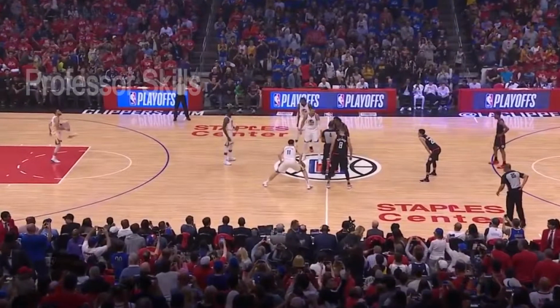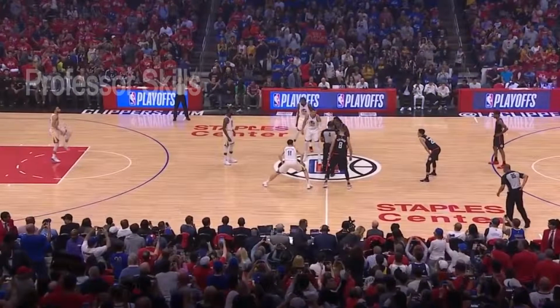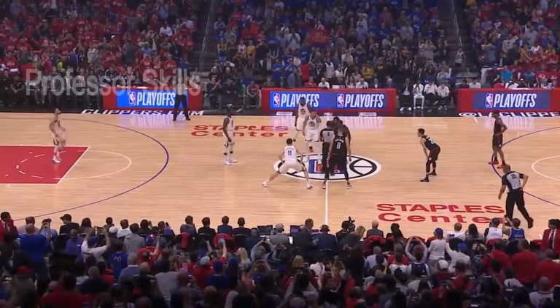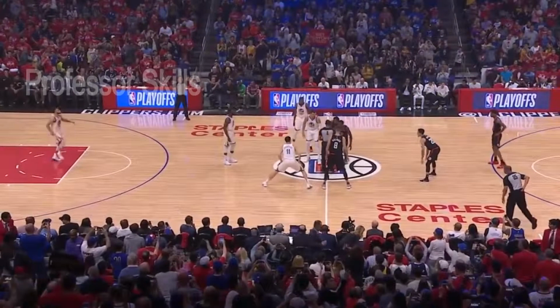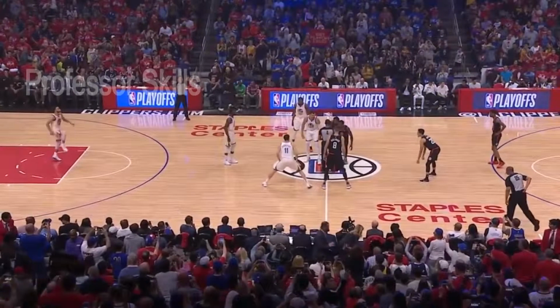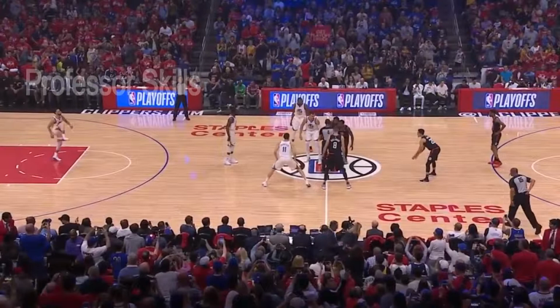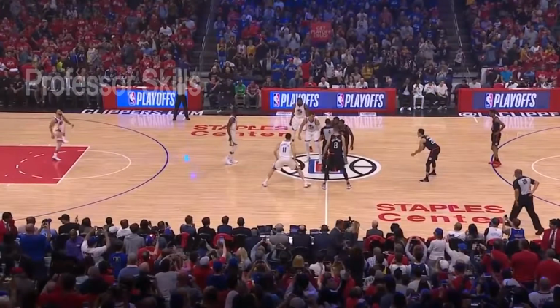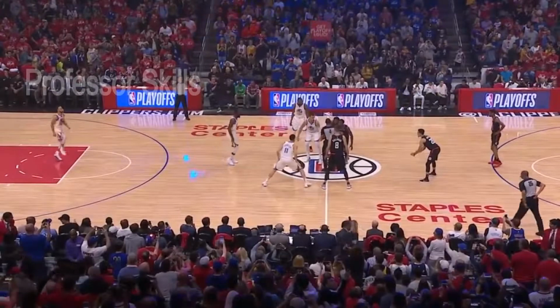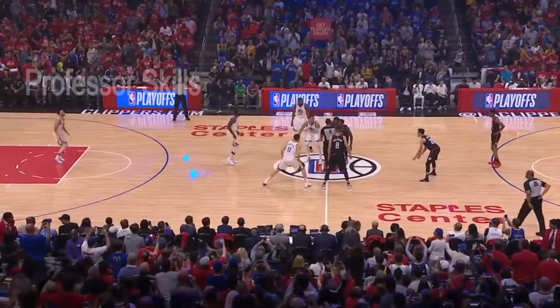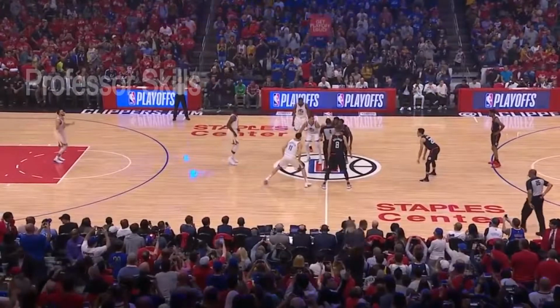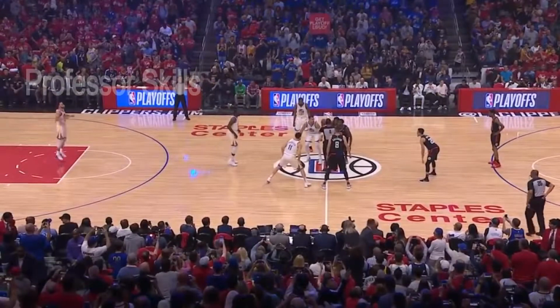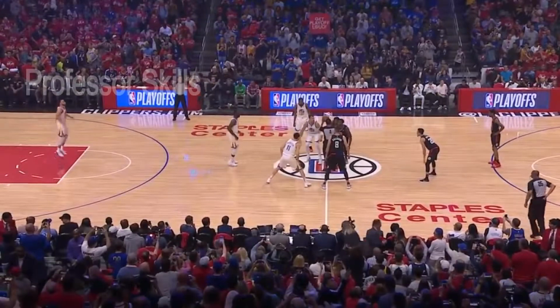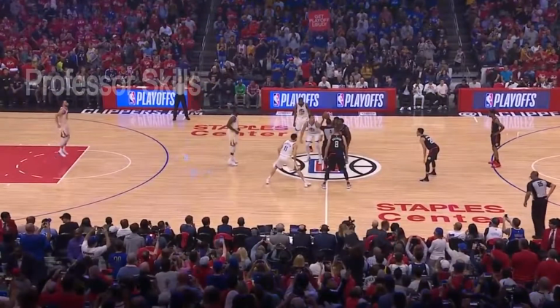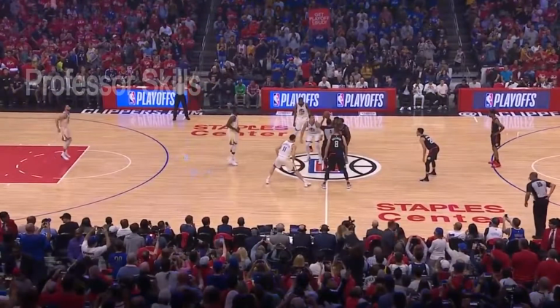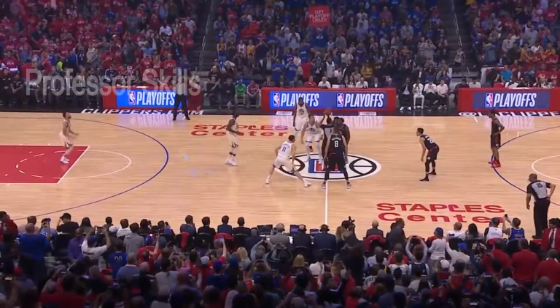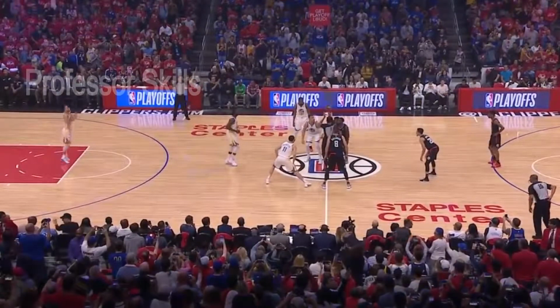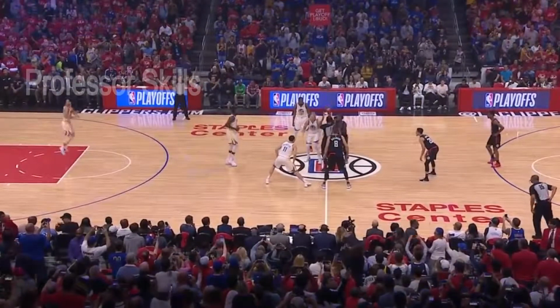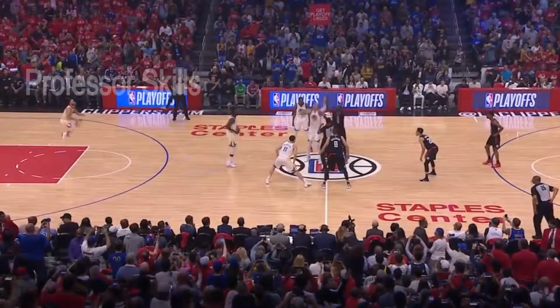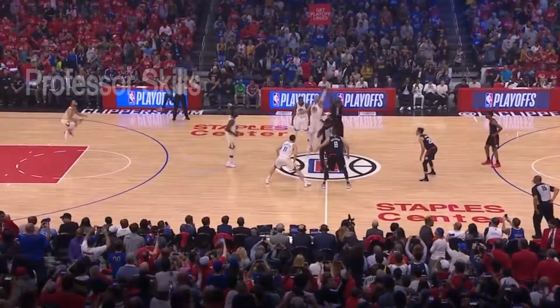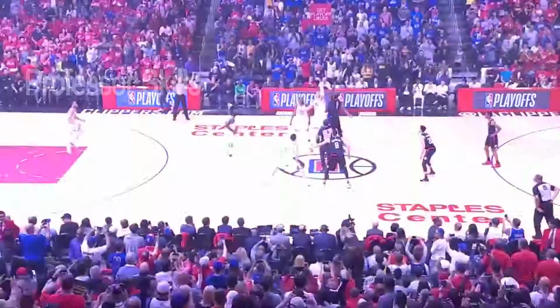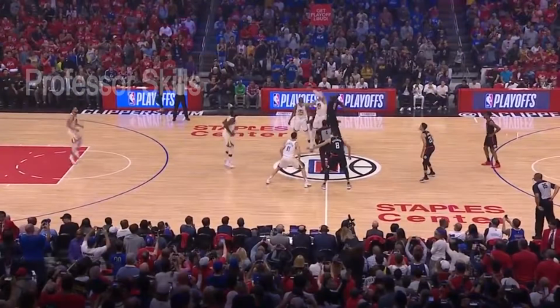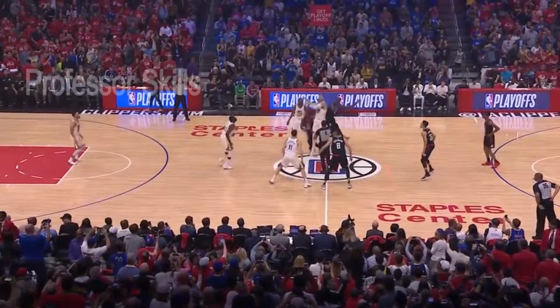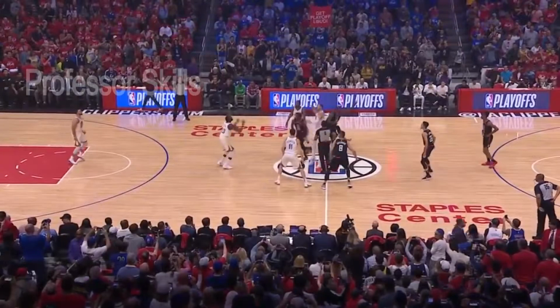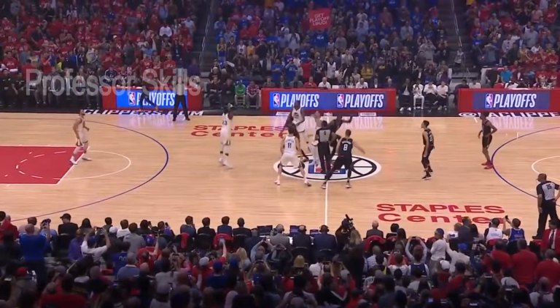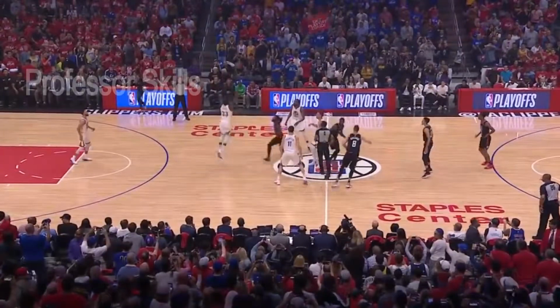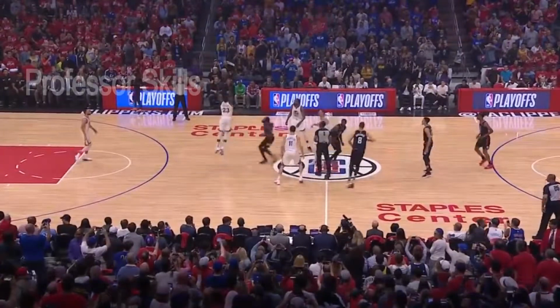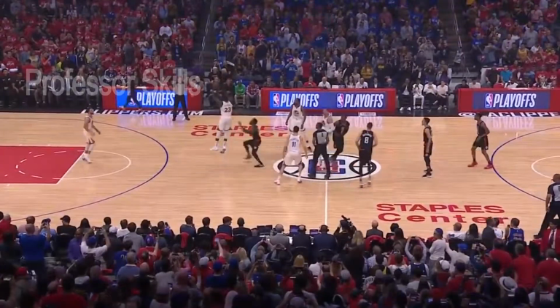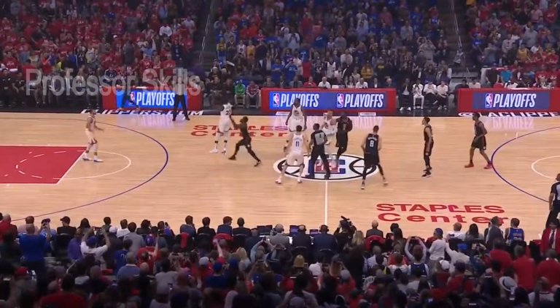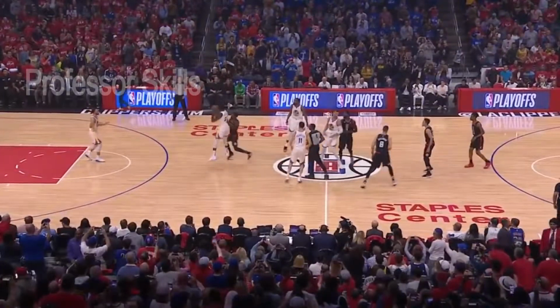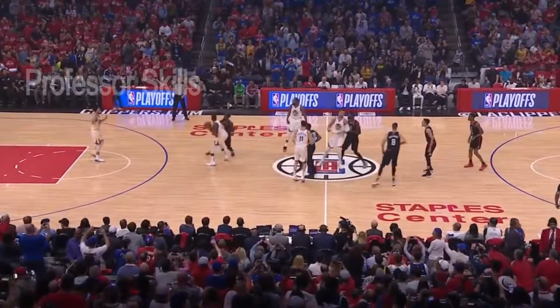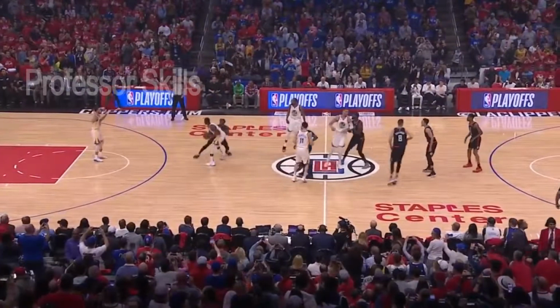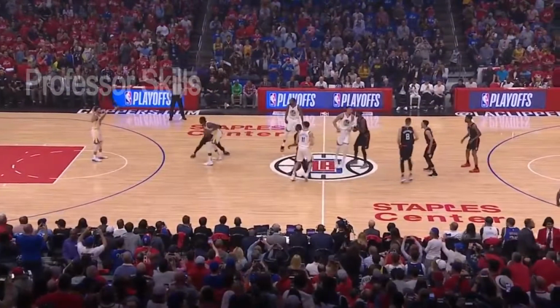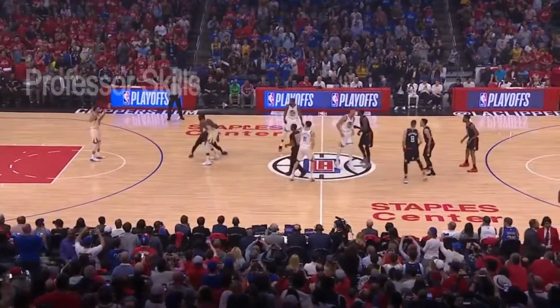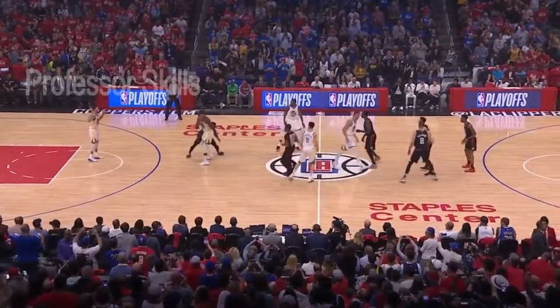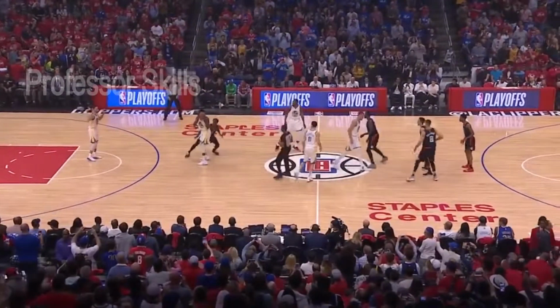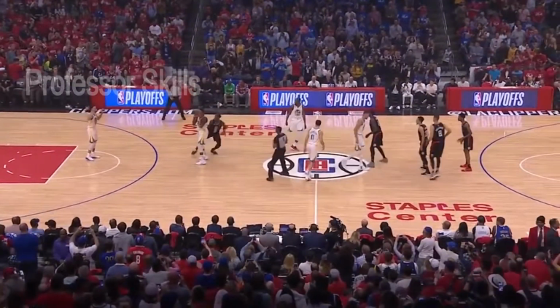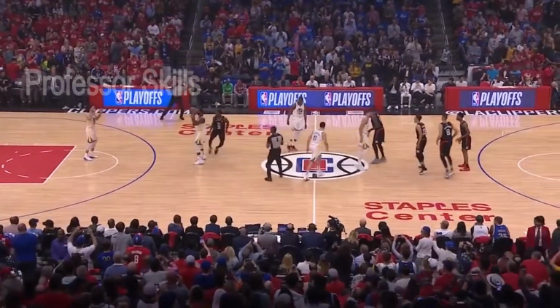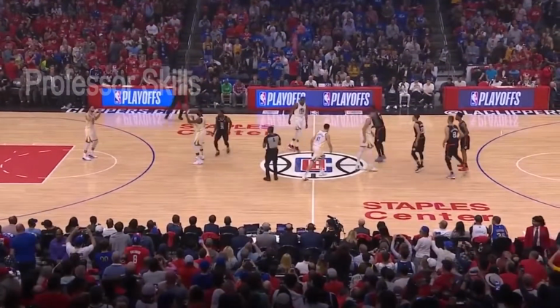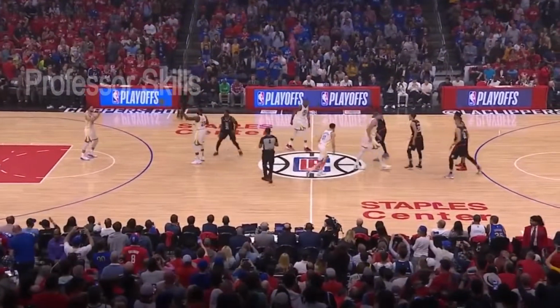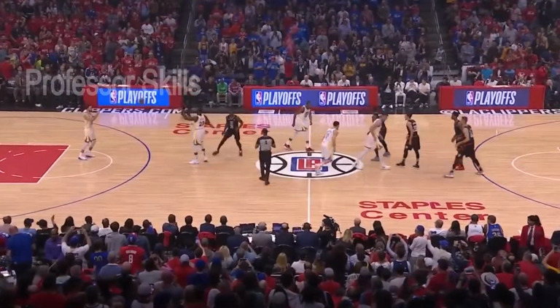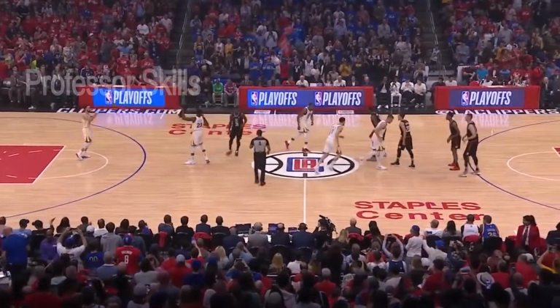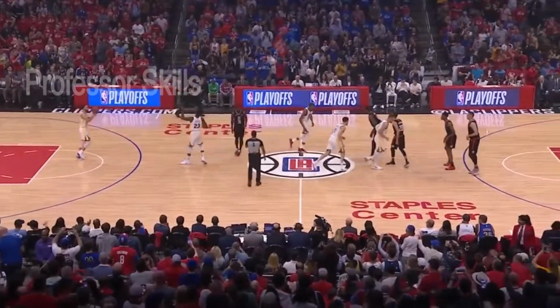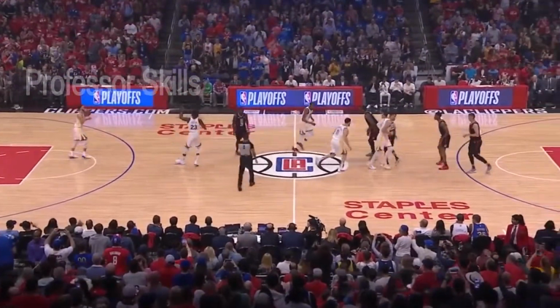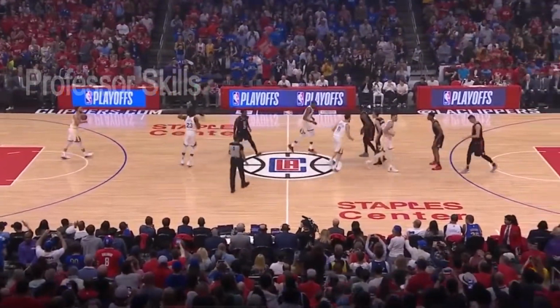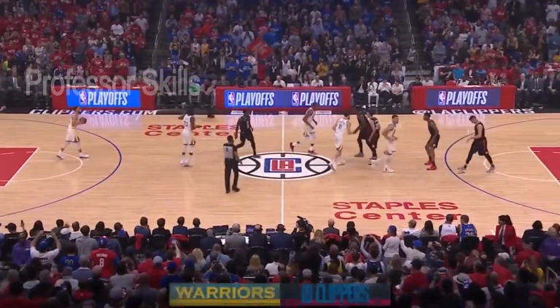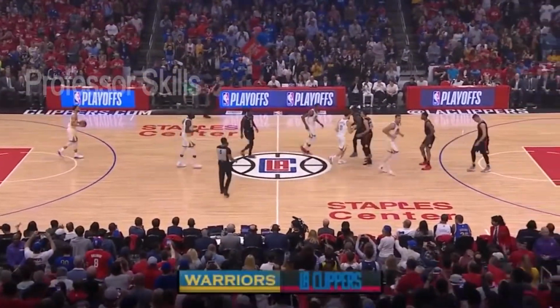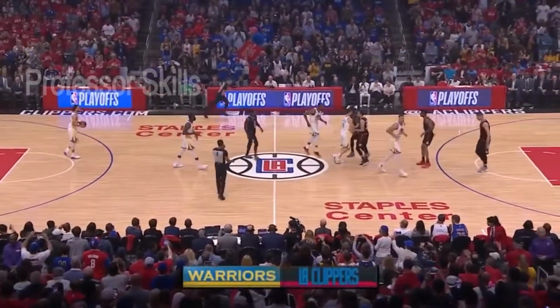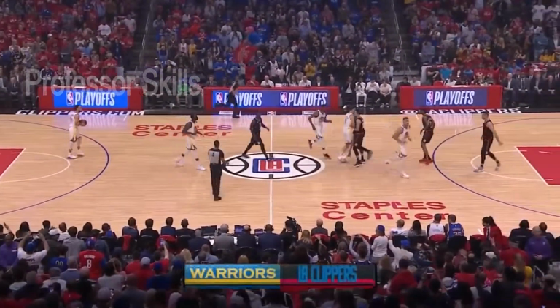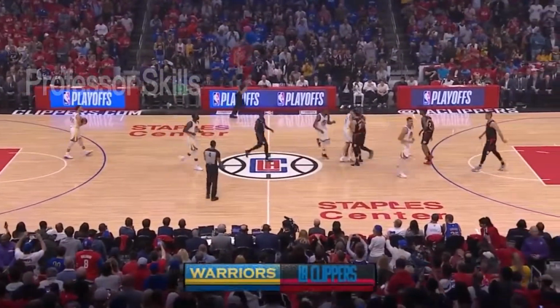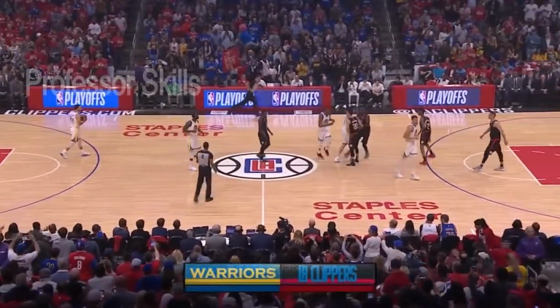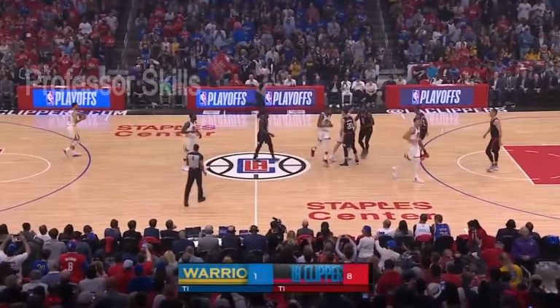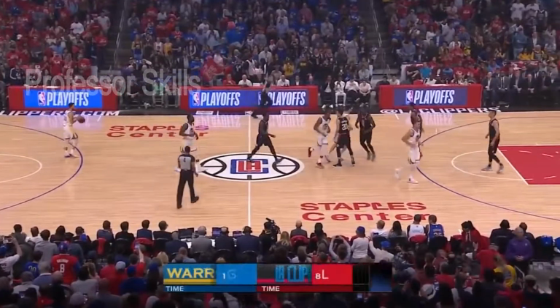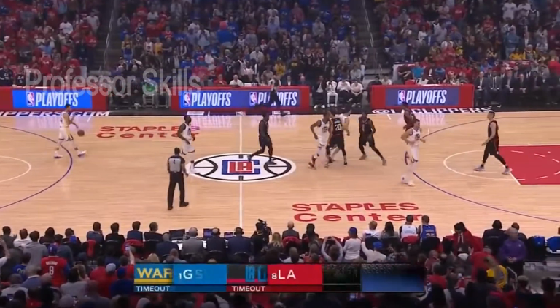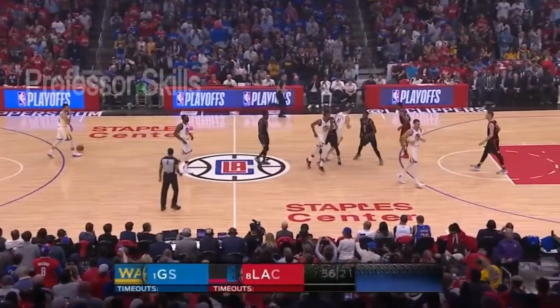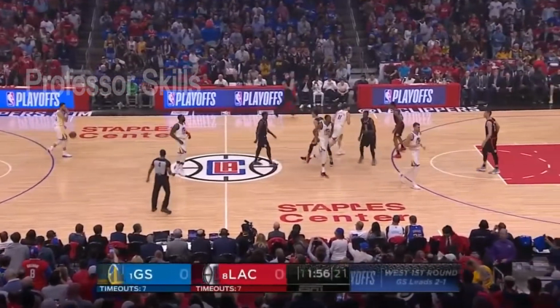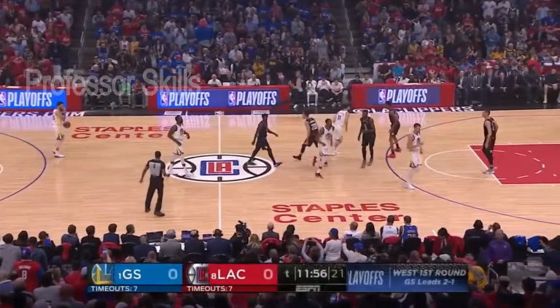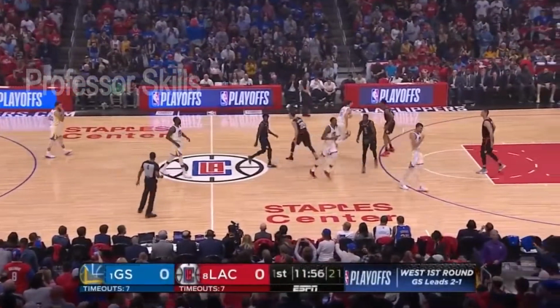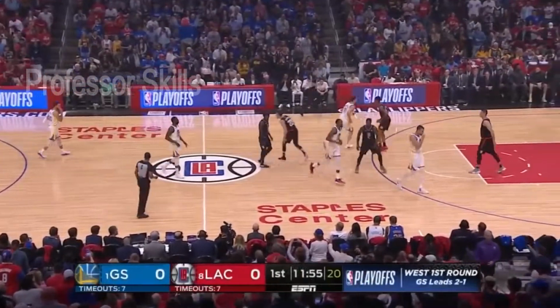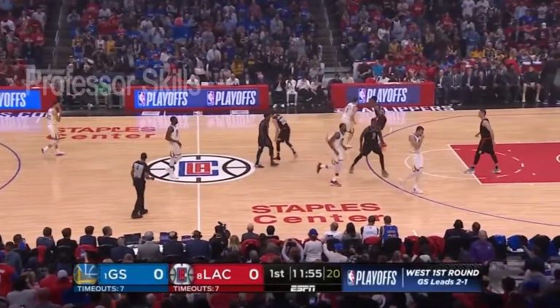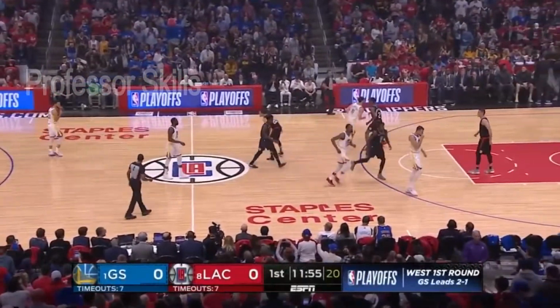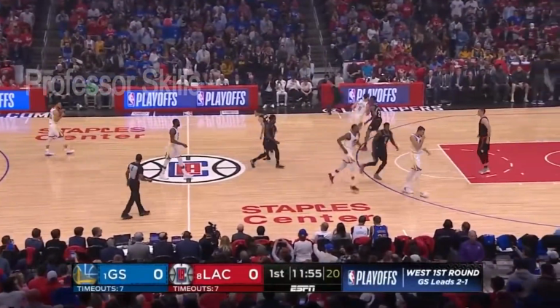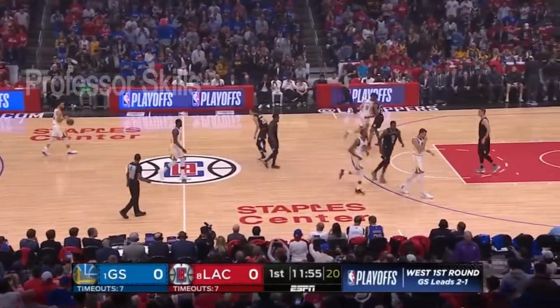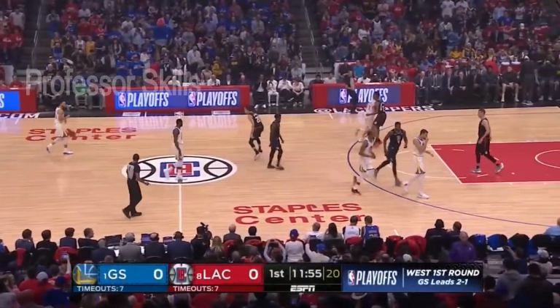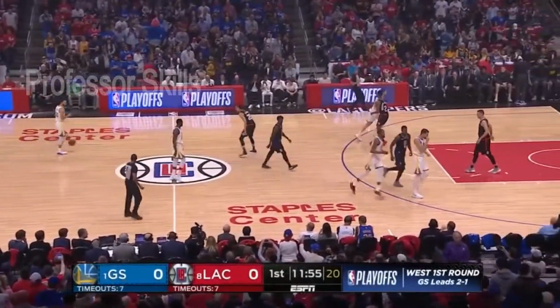Yesterday was an eventful day in the NBA playoffs — there were four games, four road wins.